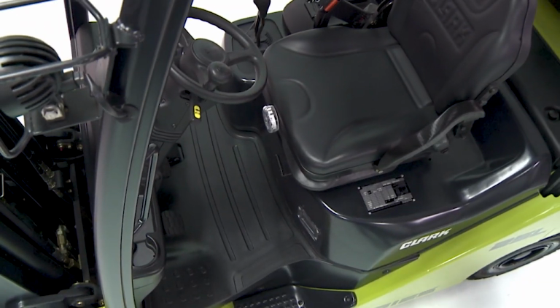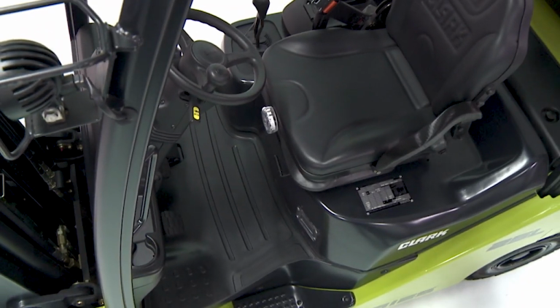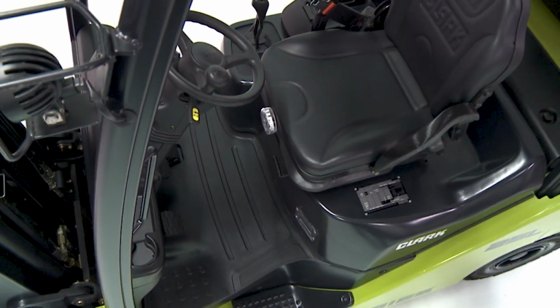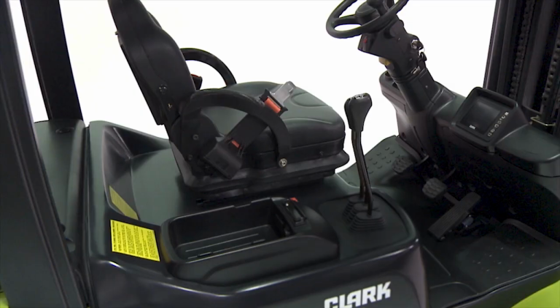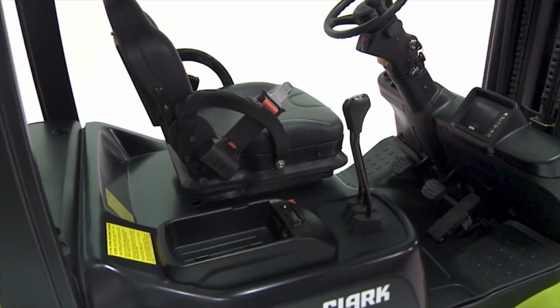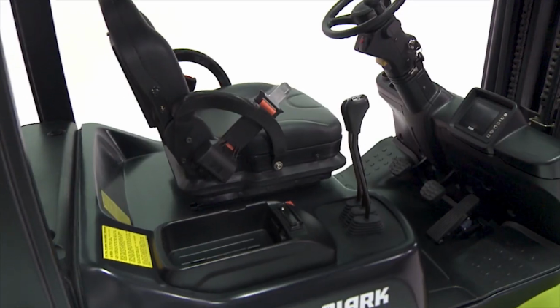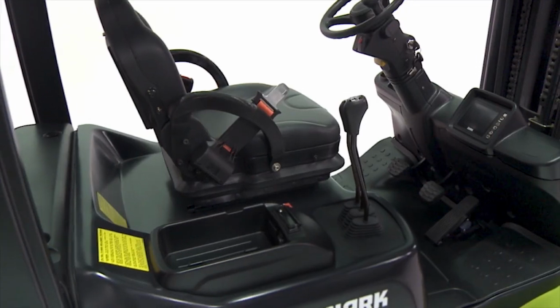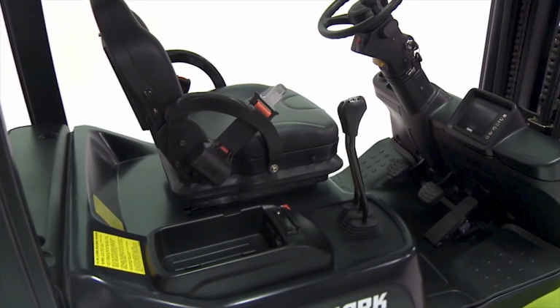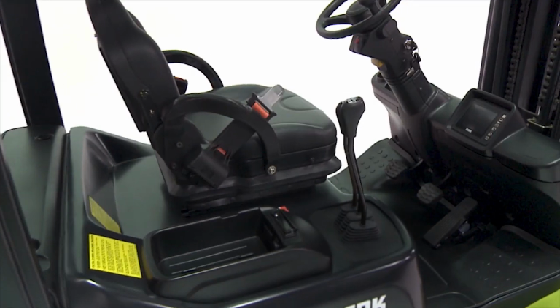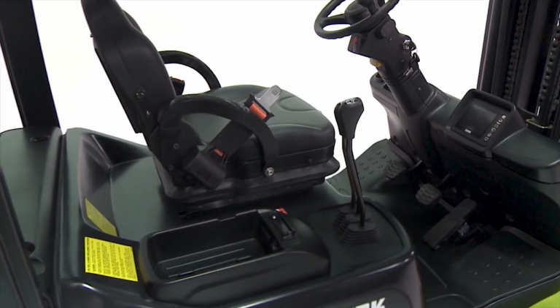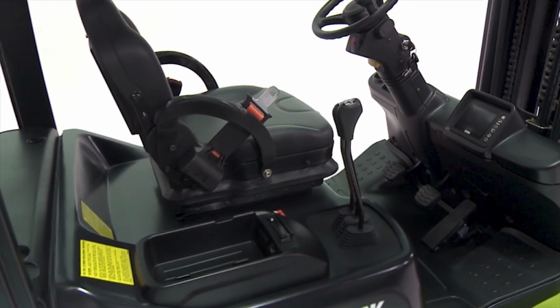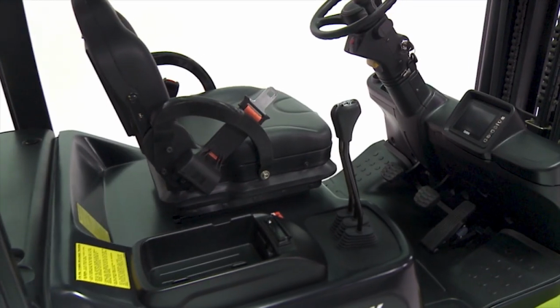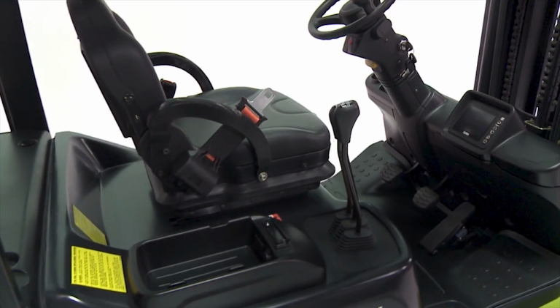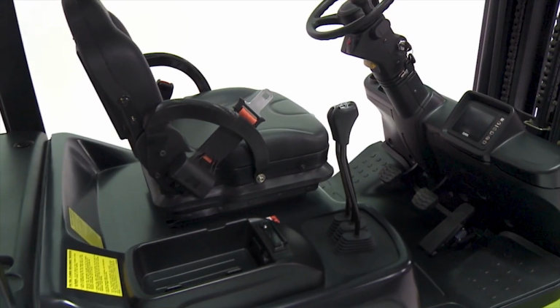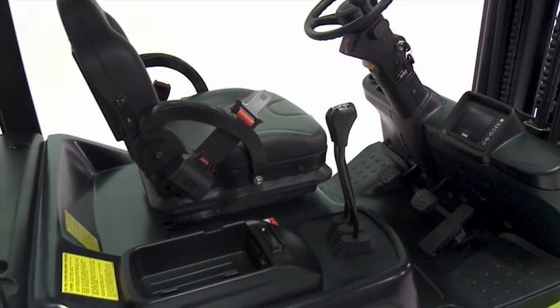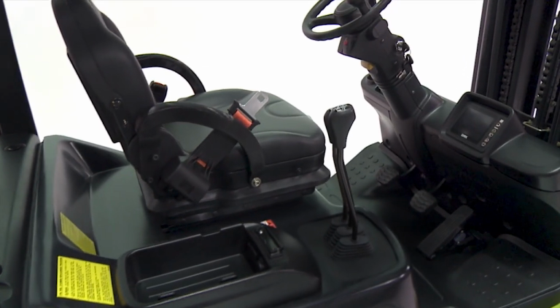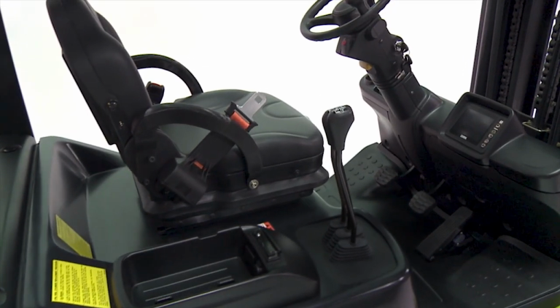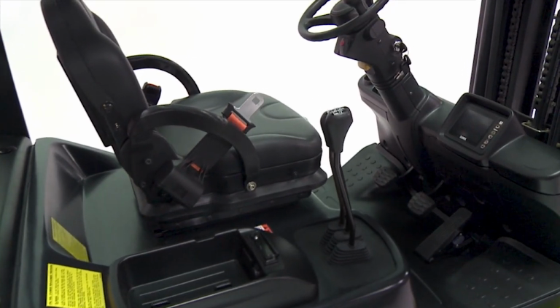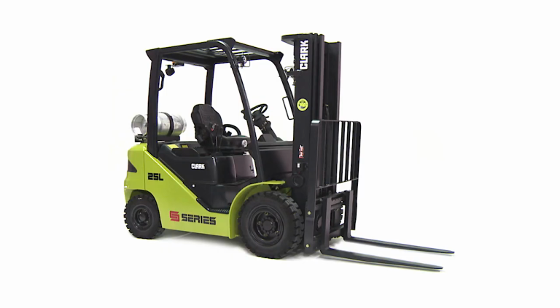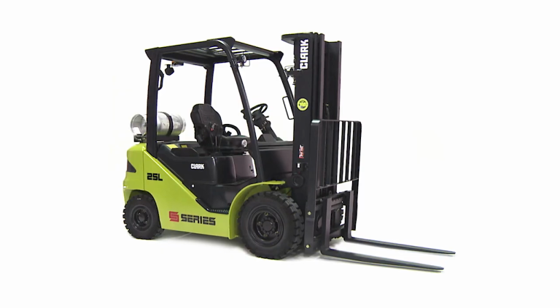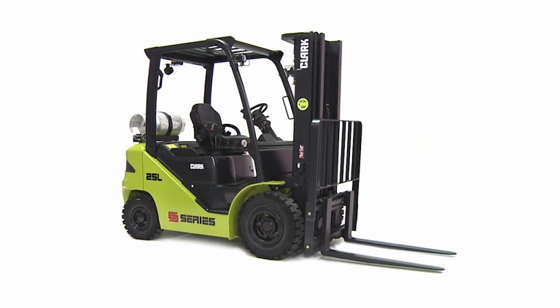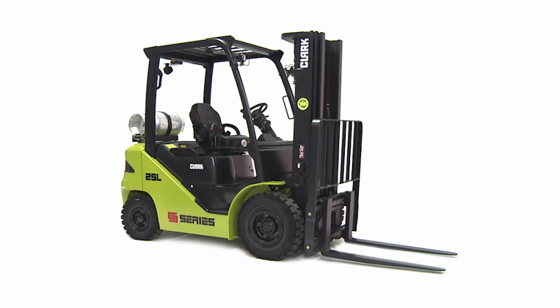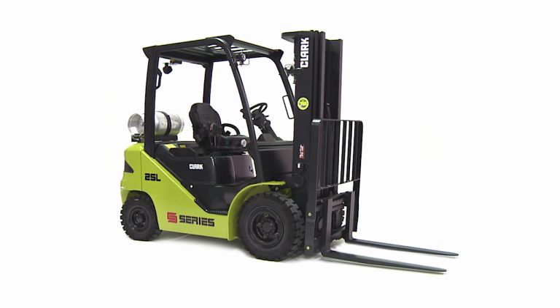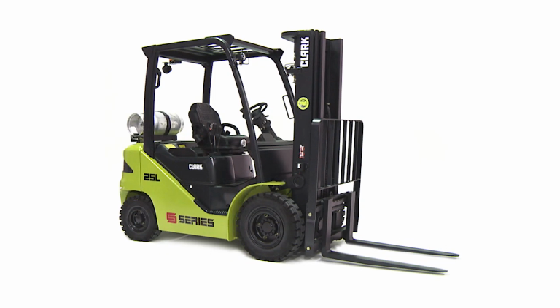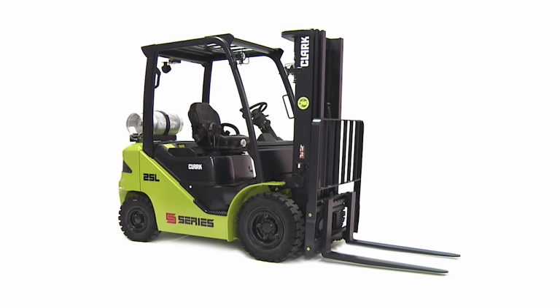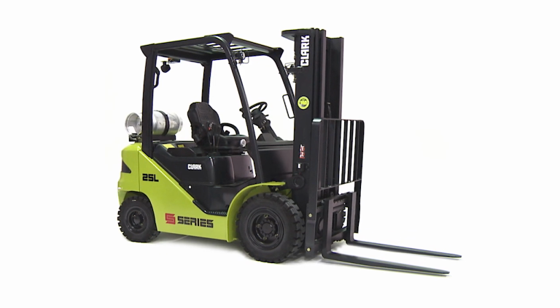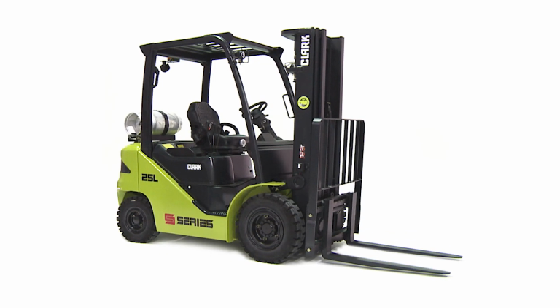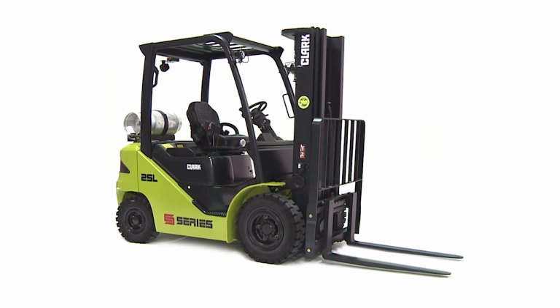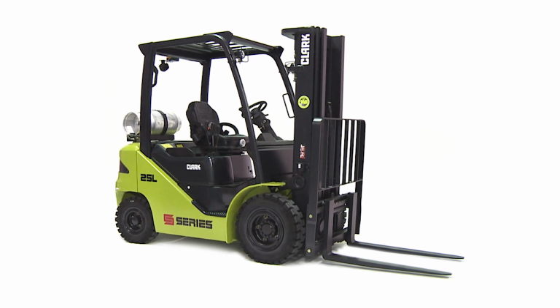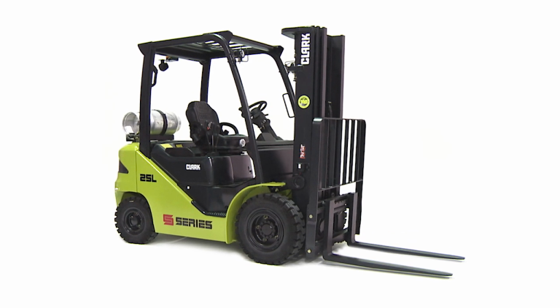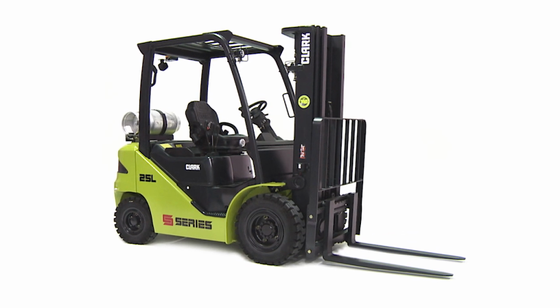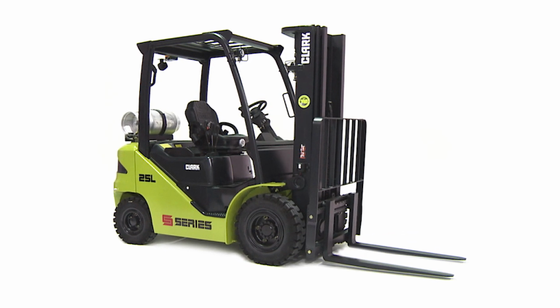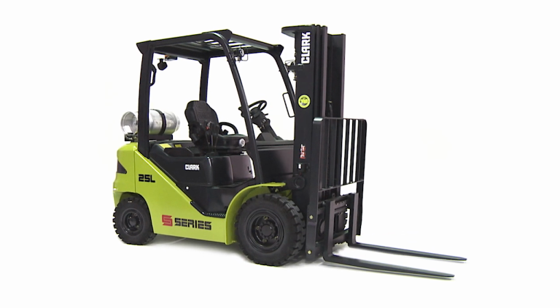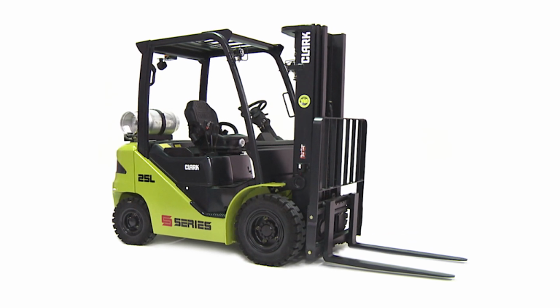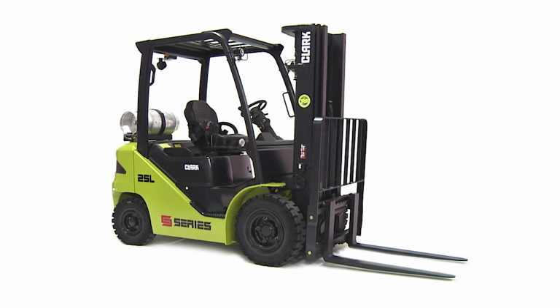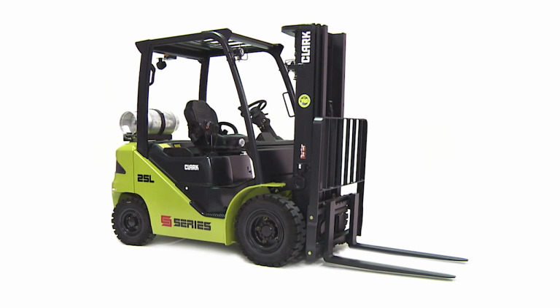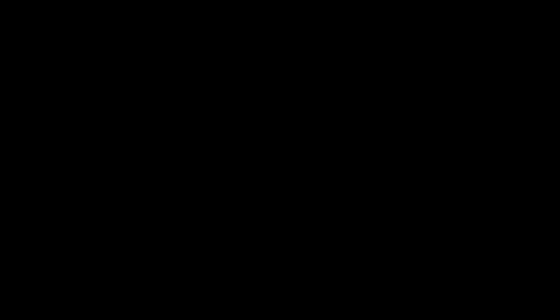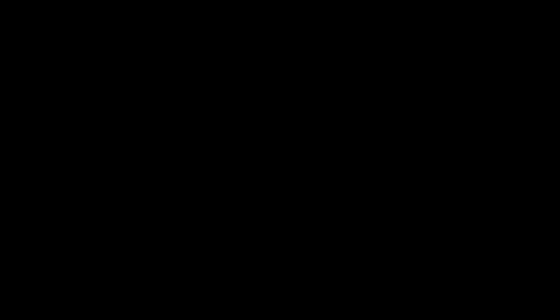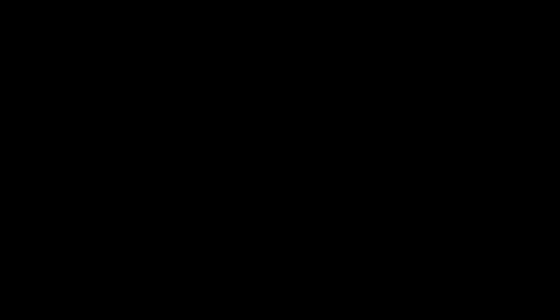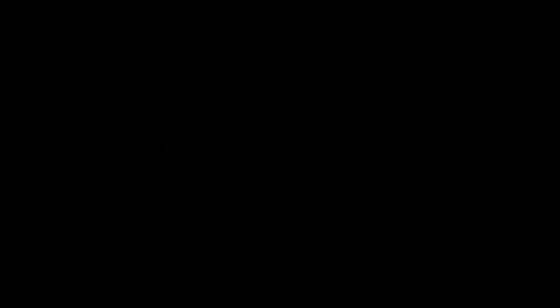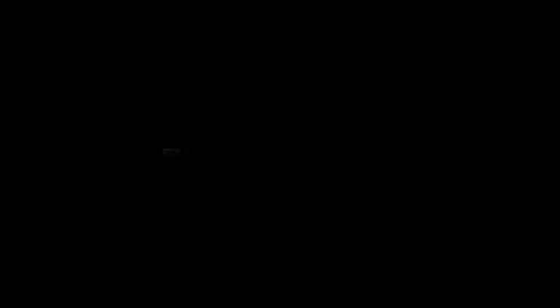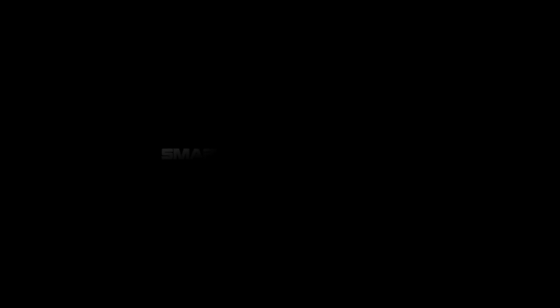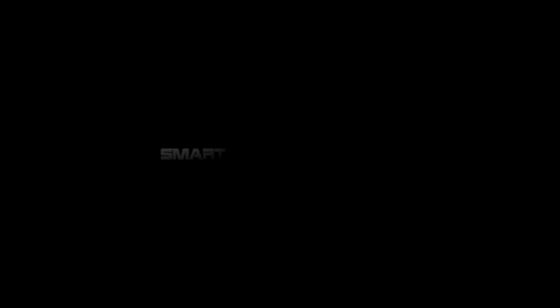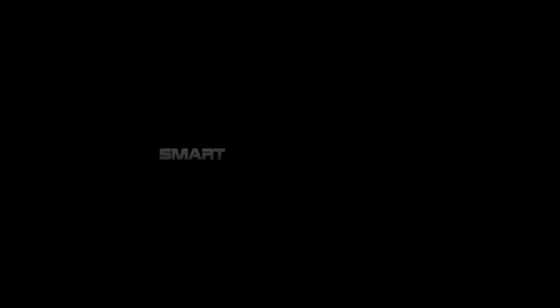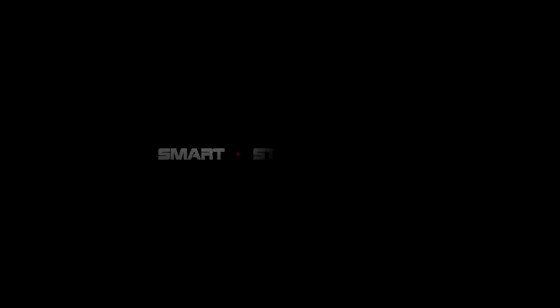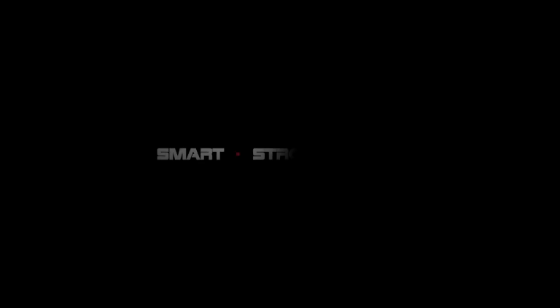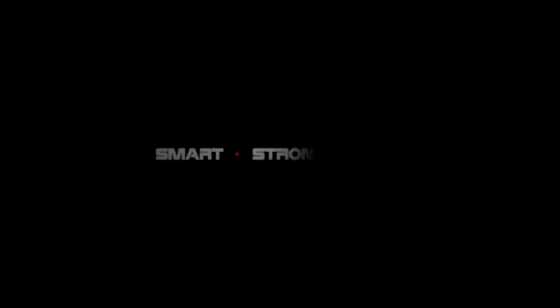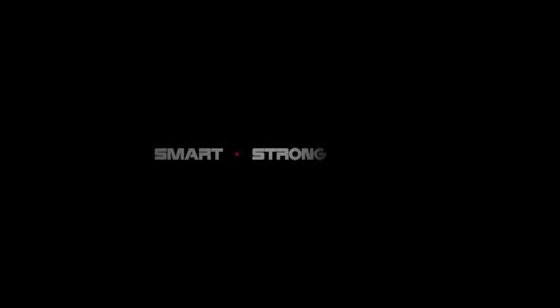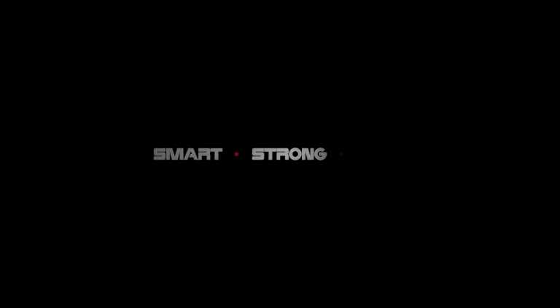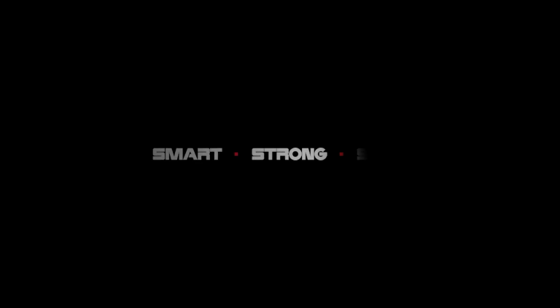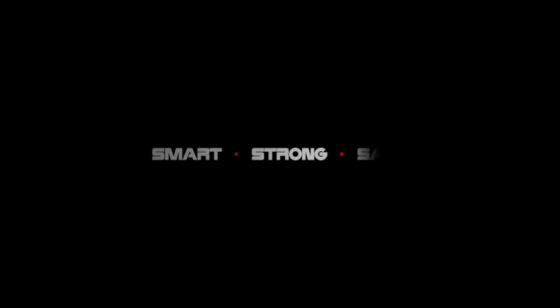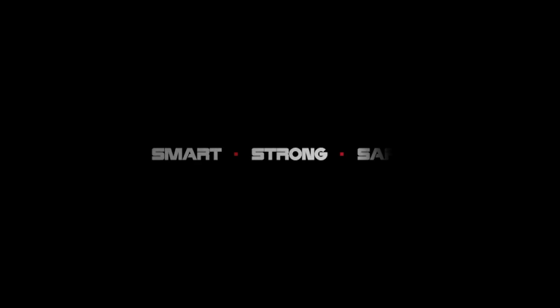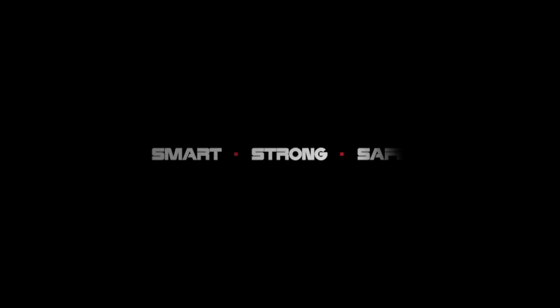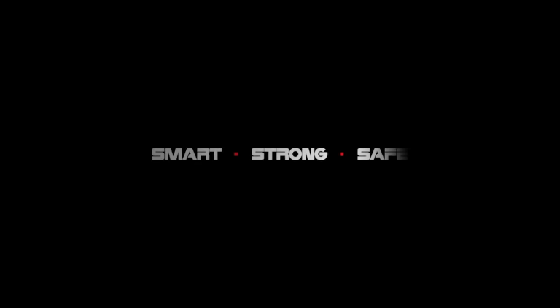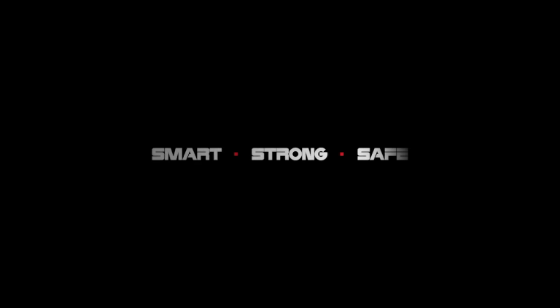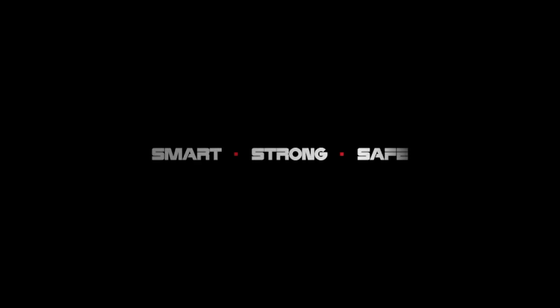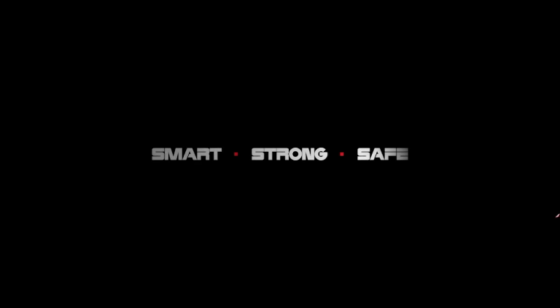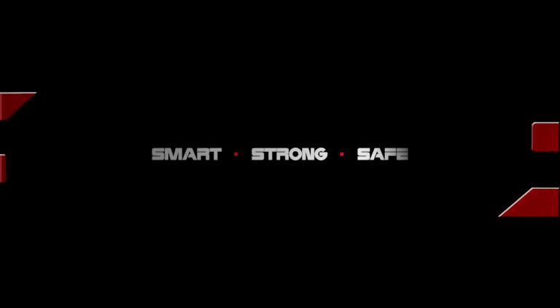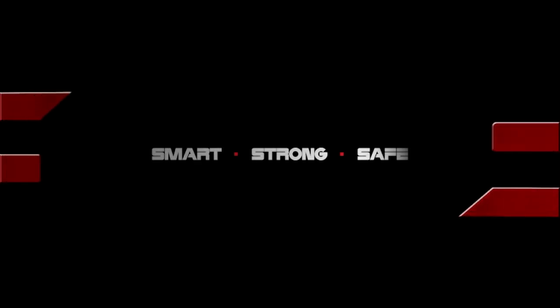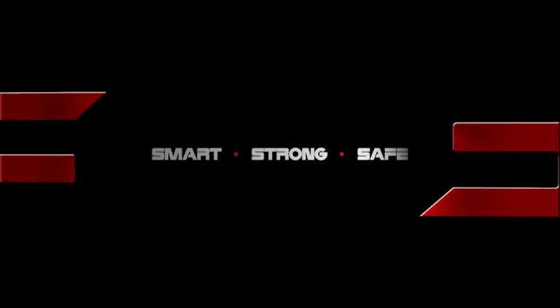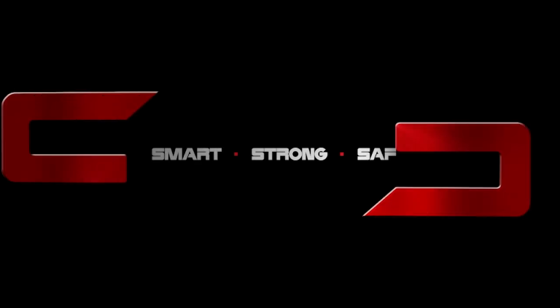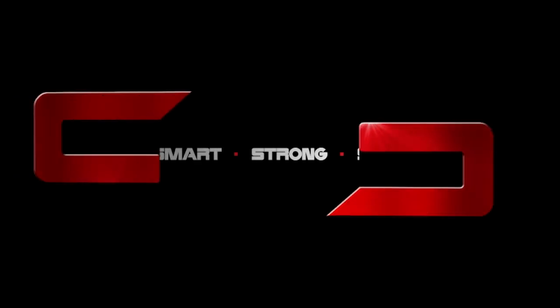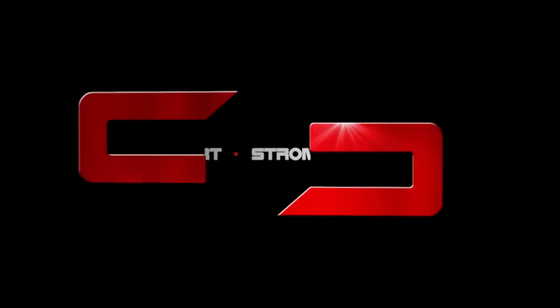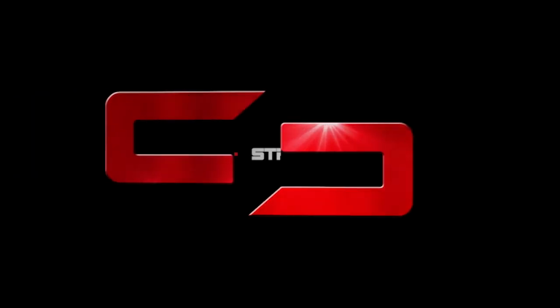The new S-Series truck from Clark. Smart. Strong. Safe.